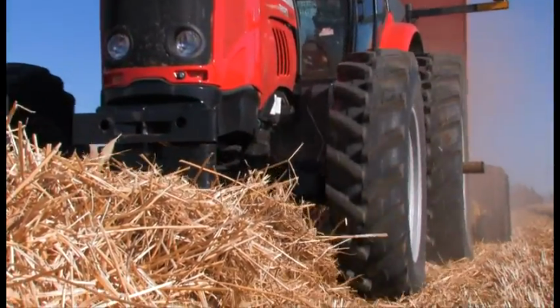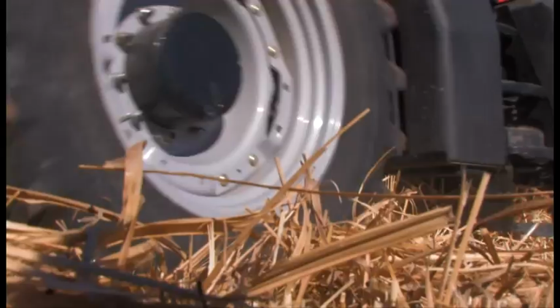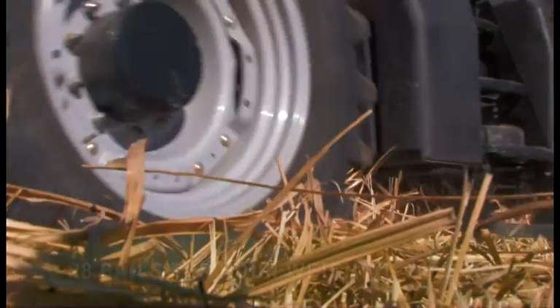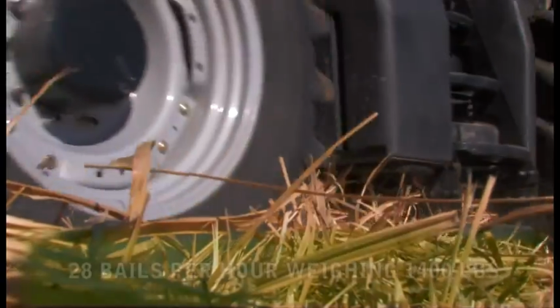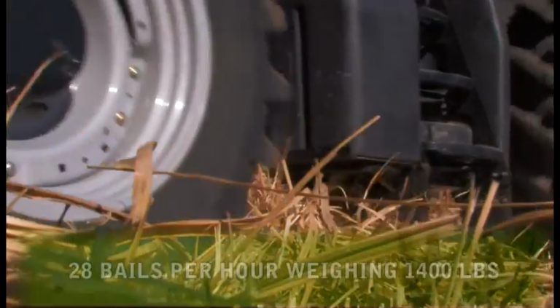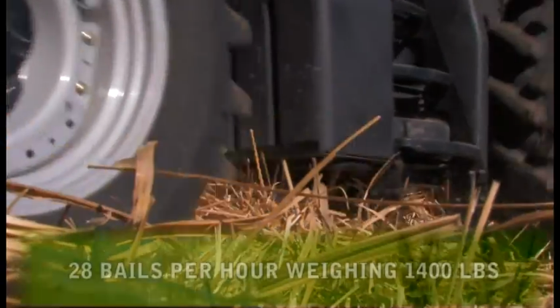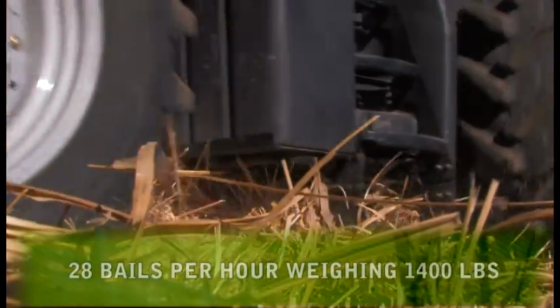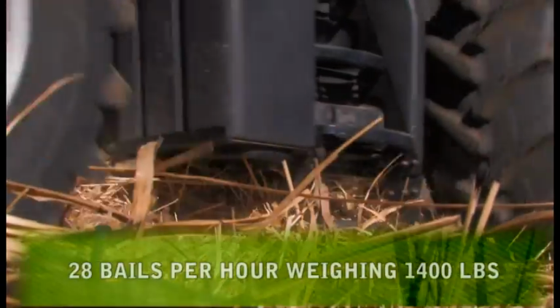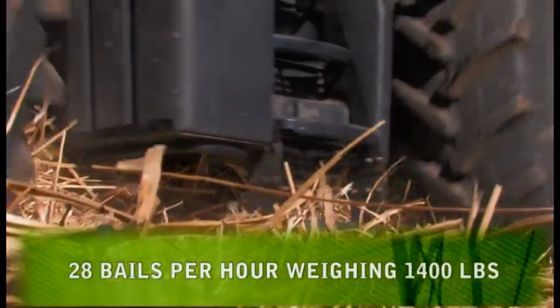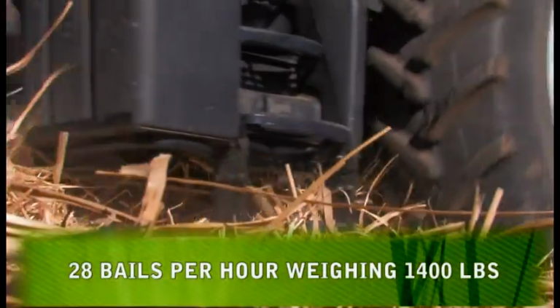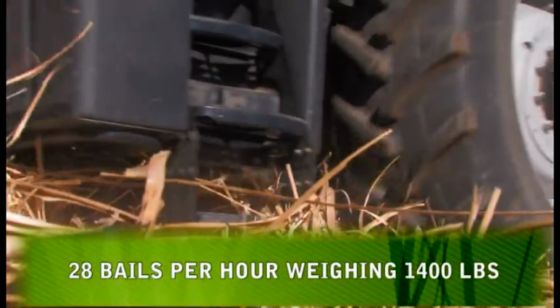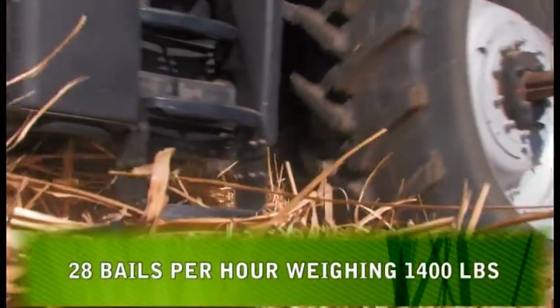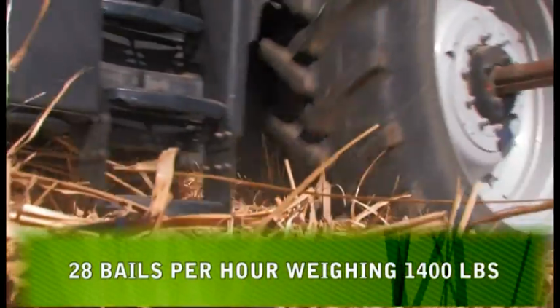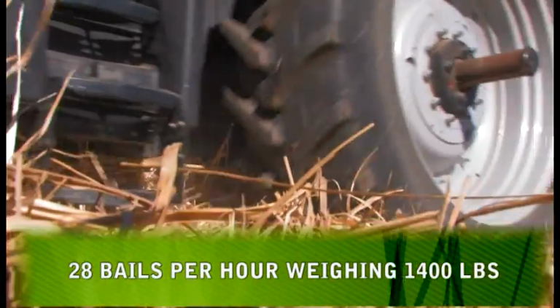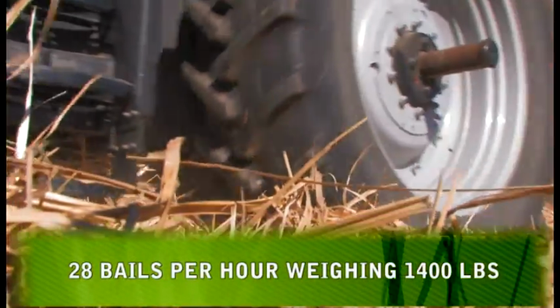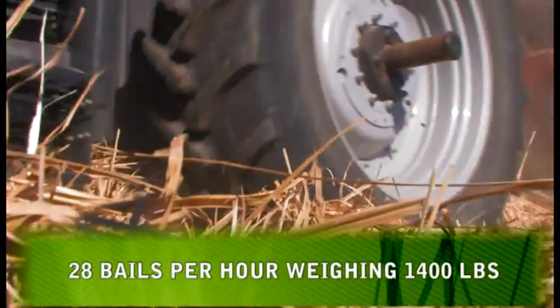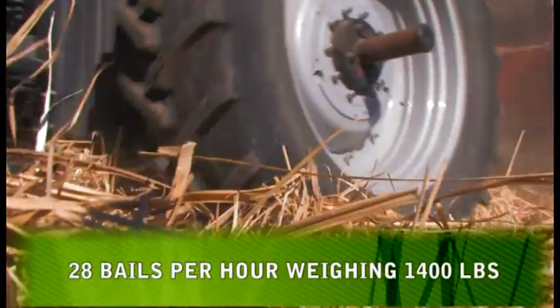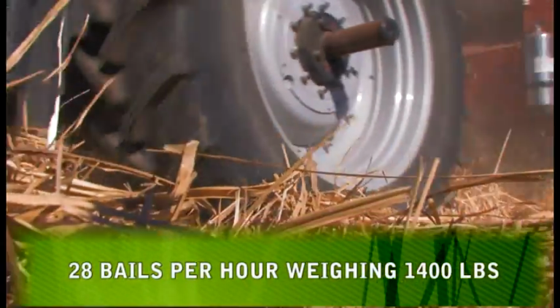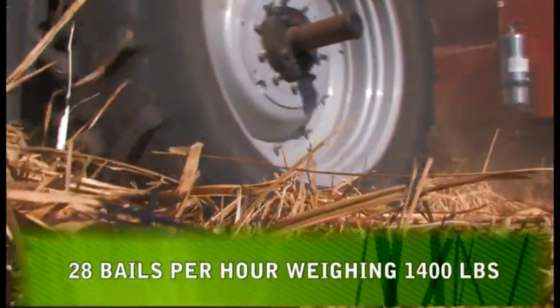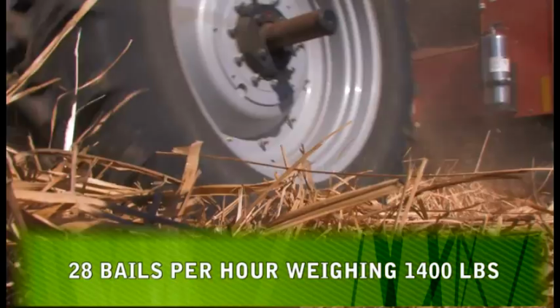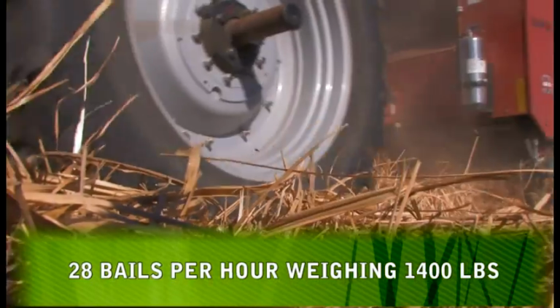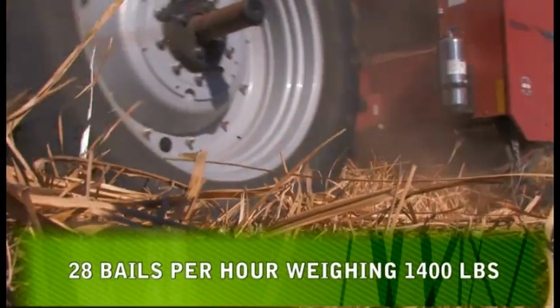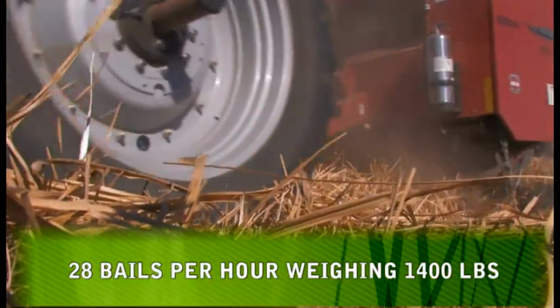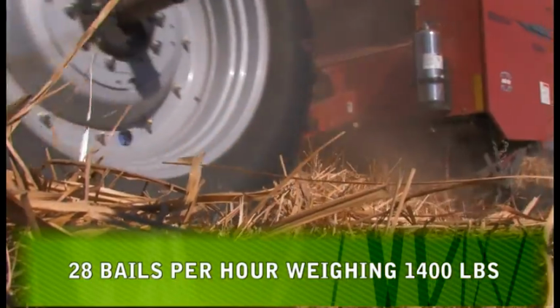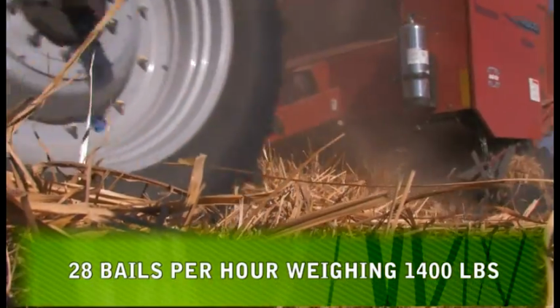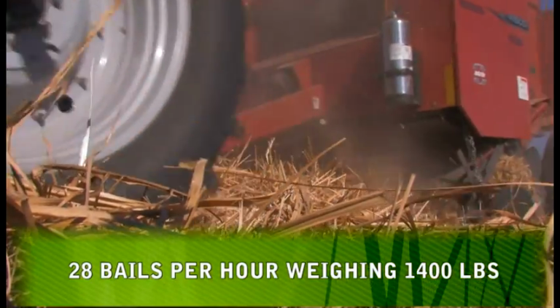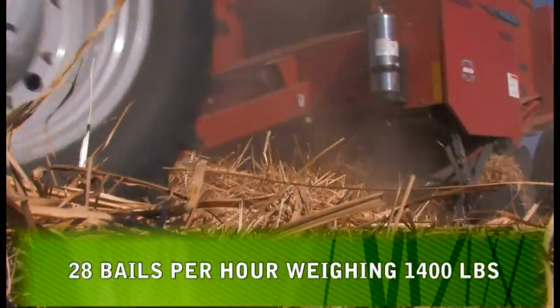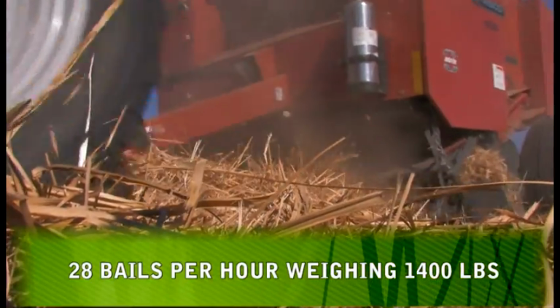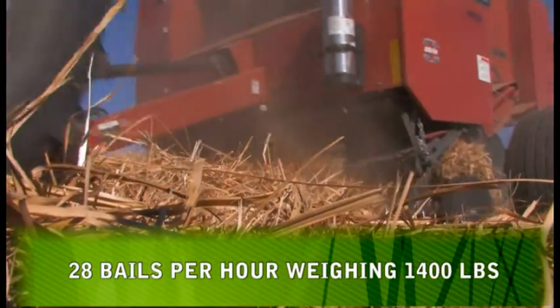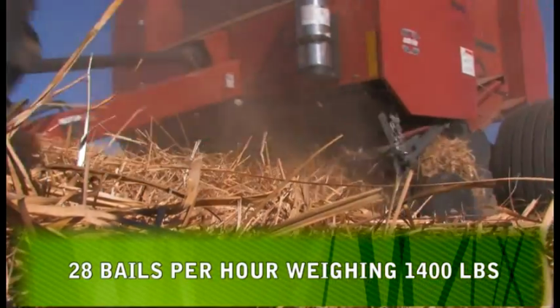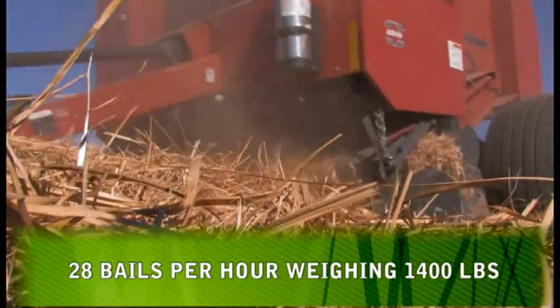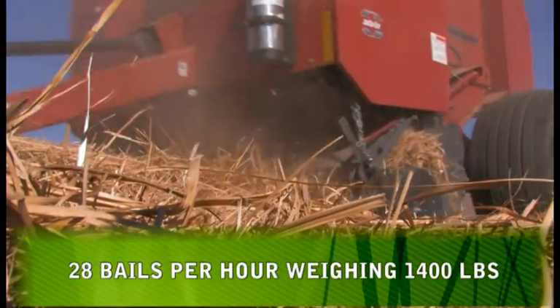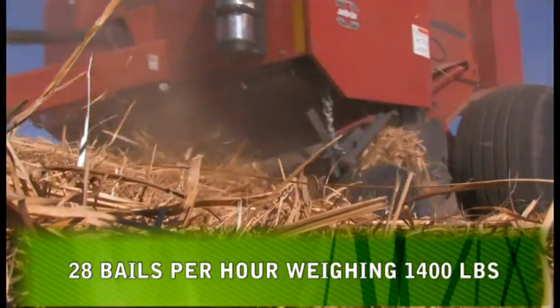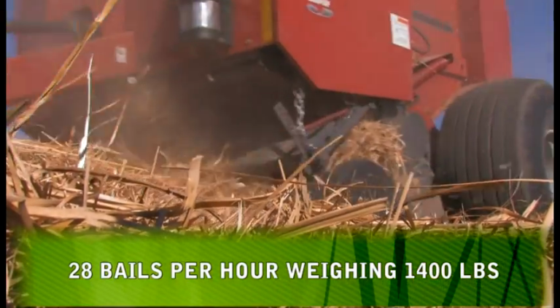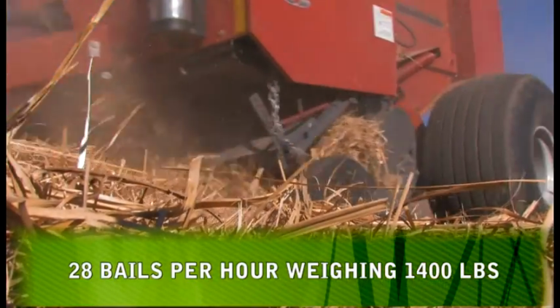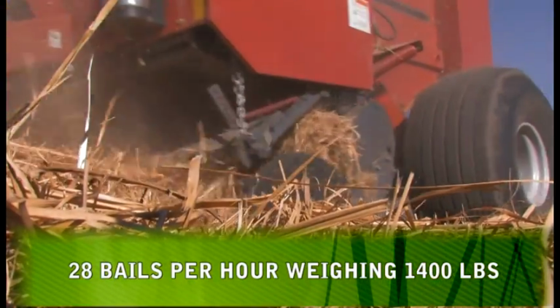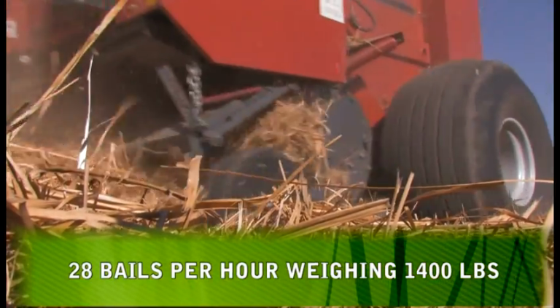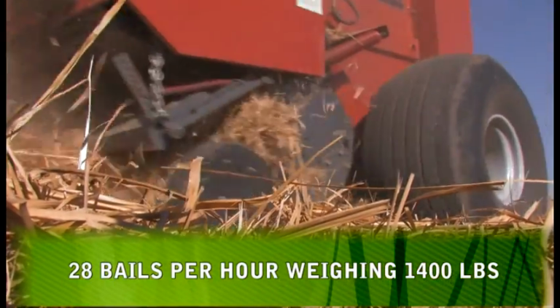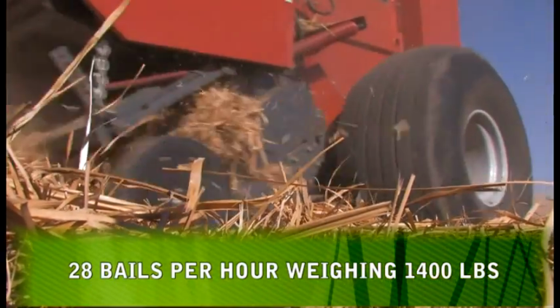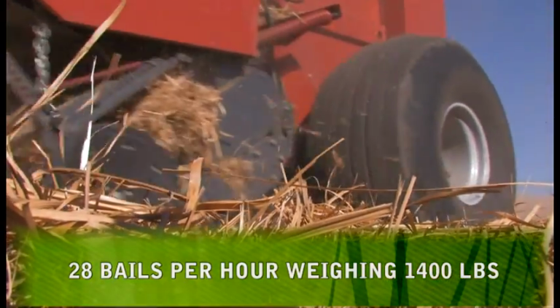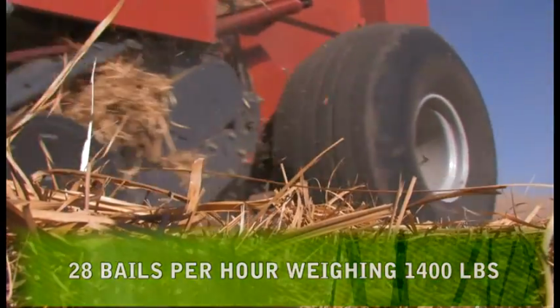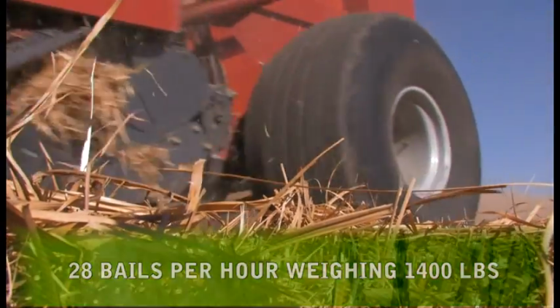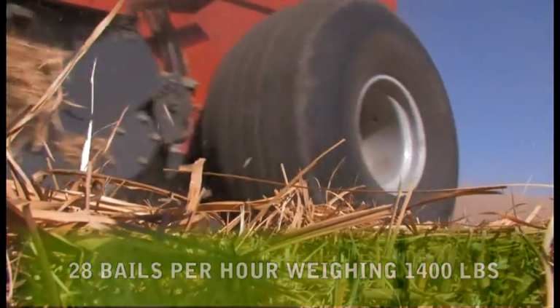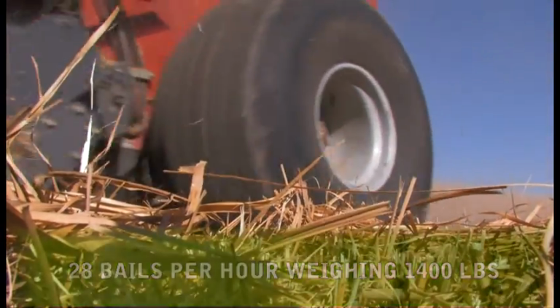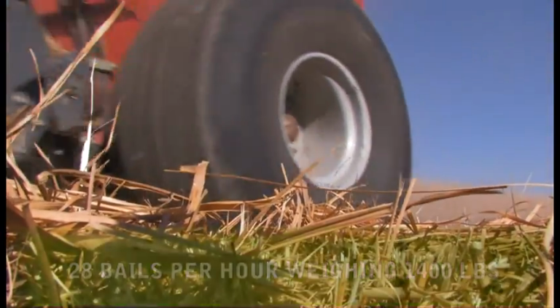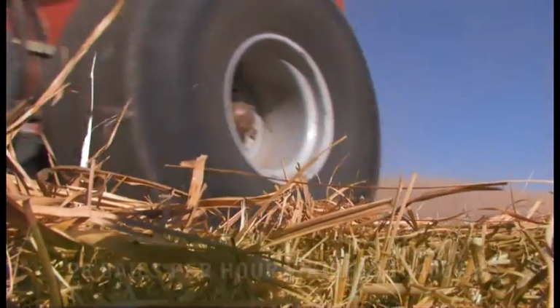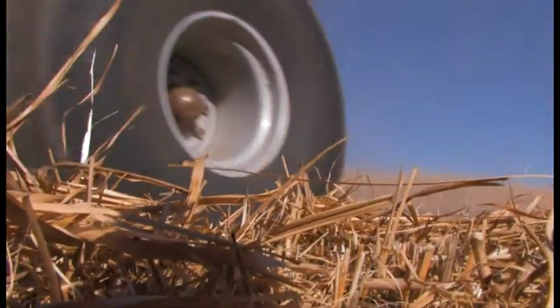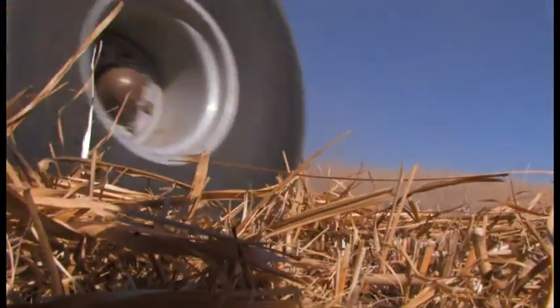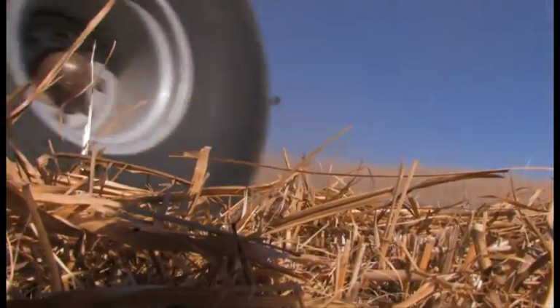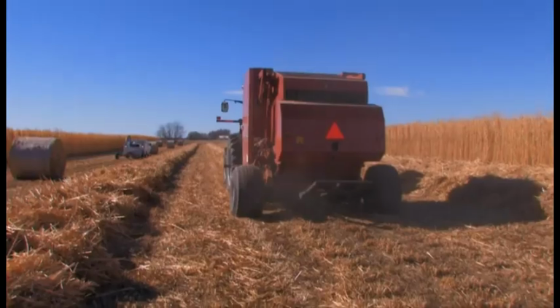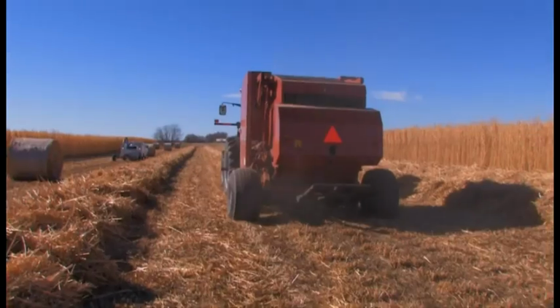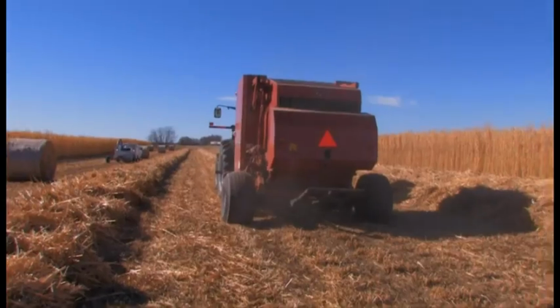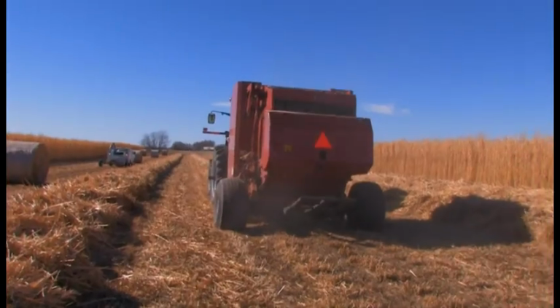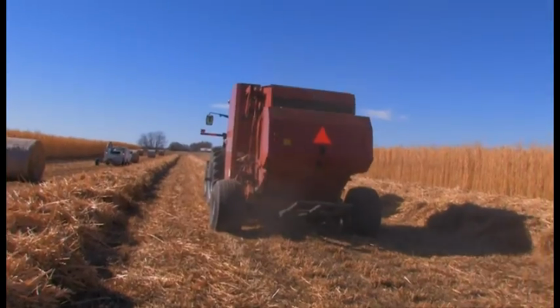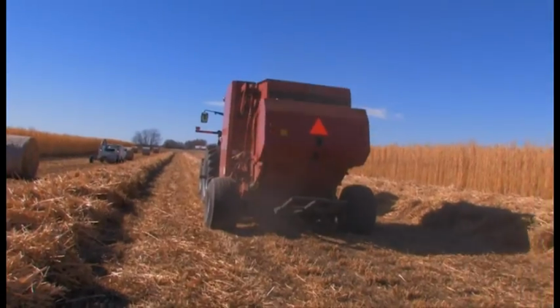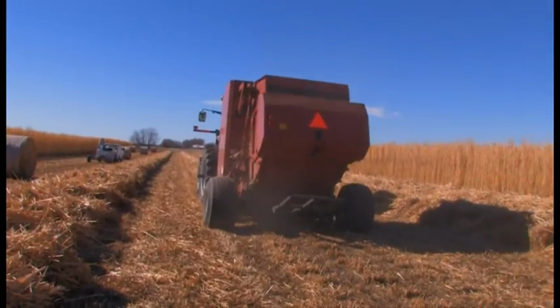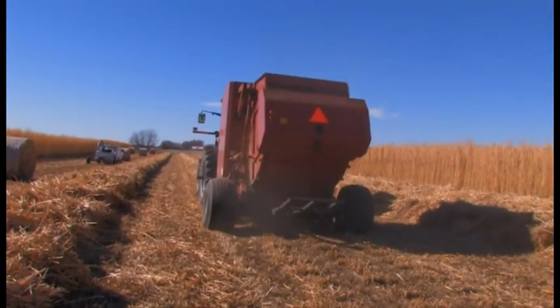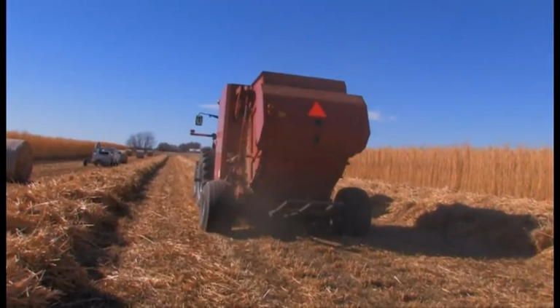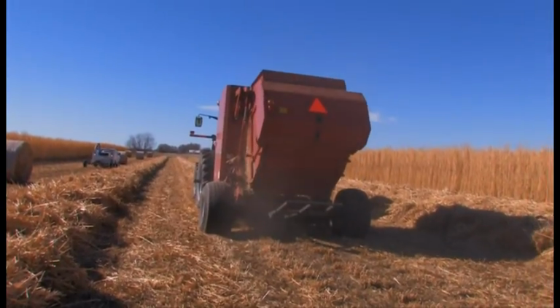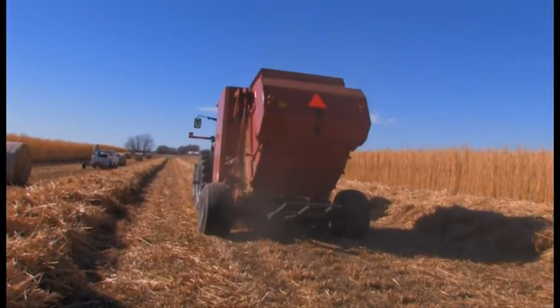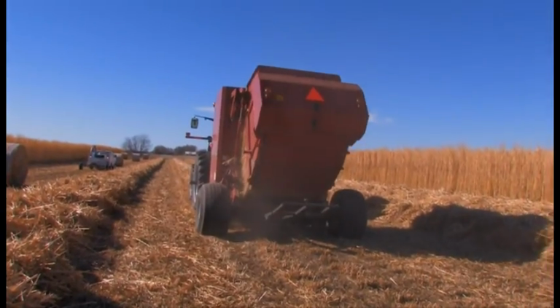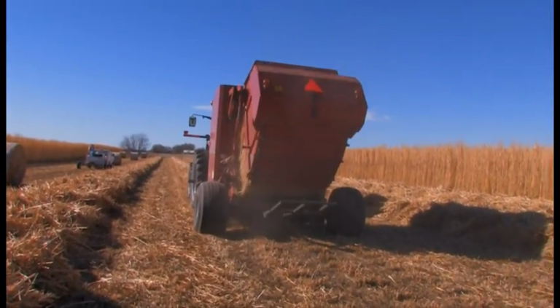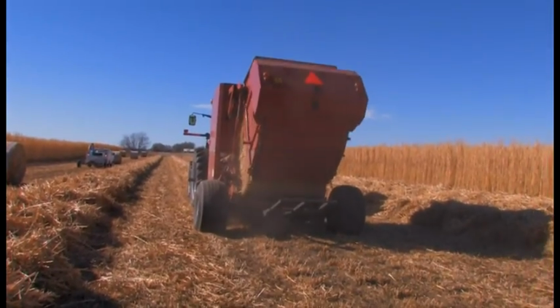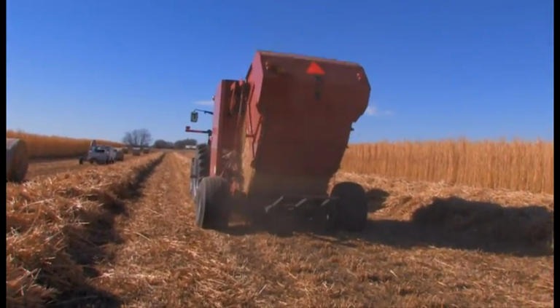At a pace of two acres per hour, the baler produces twenty-eight fourteen-hundred-pound bales every hour. That's twenty tons per hour.